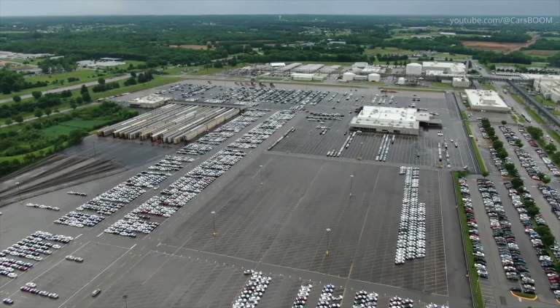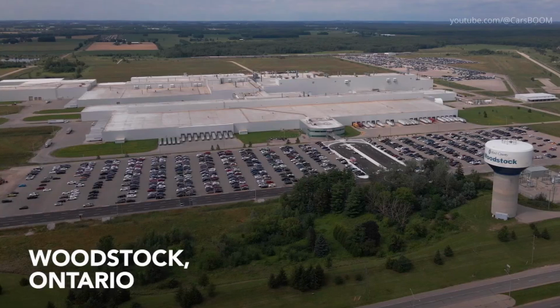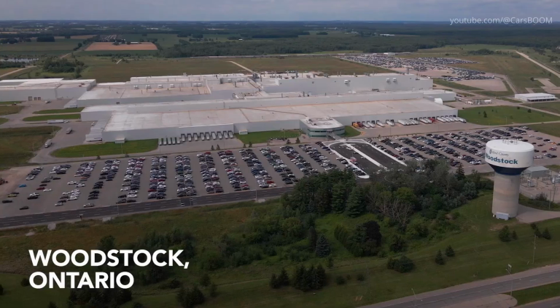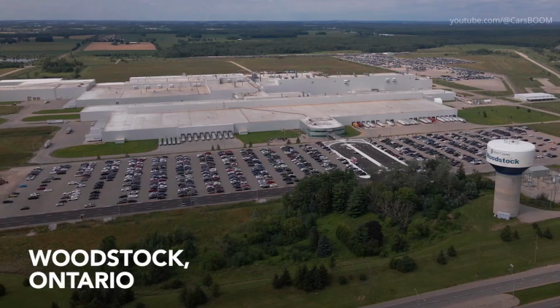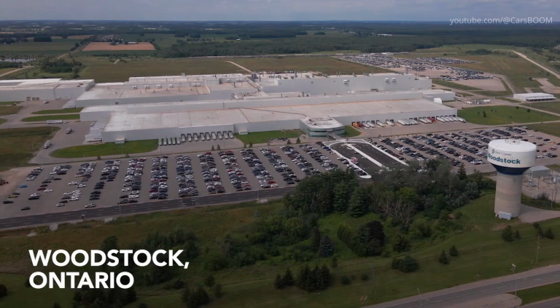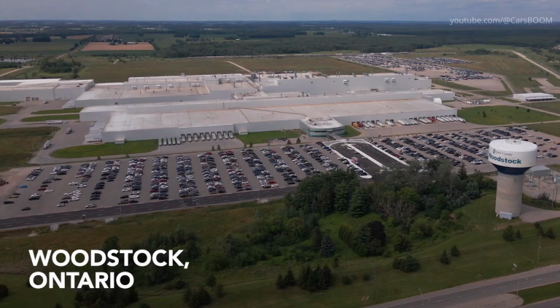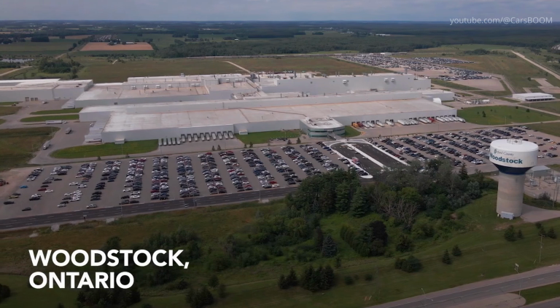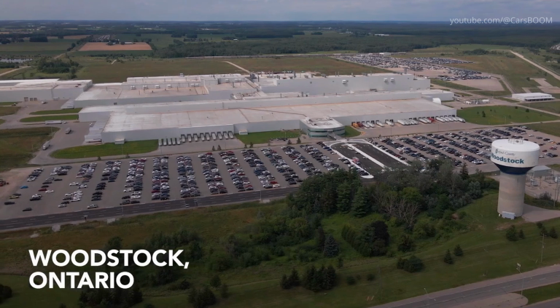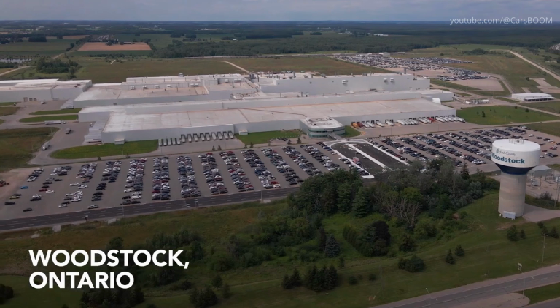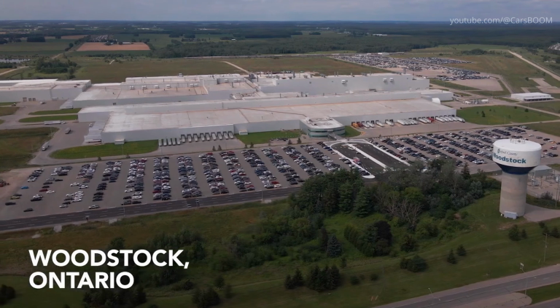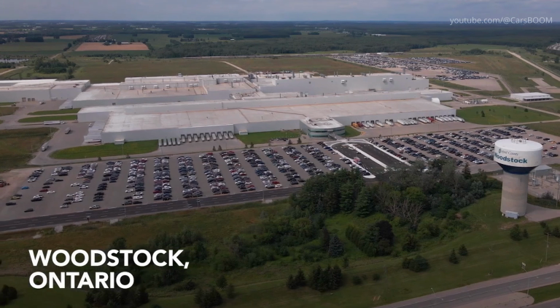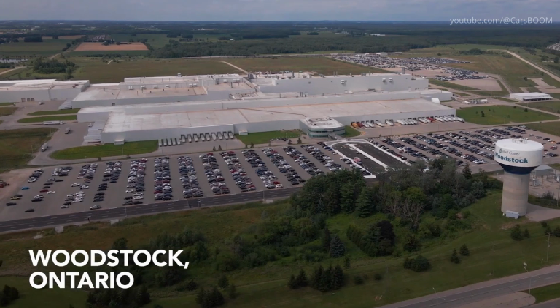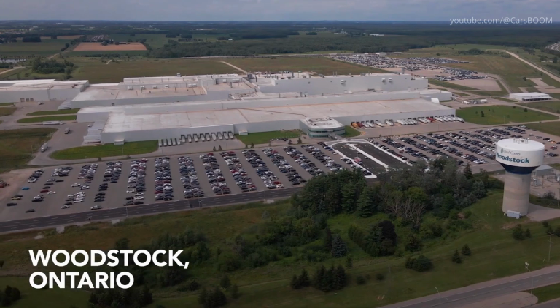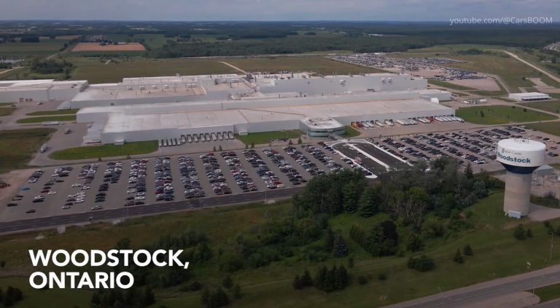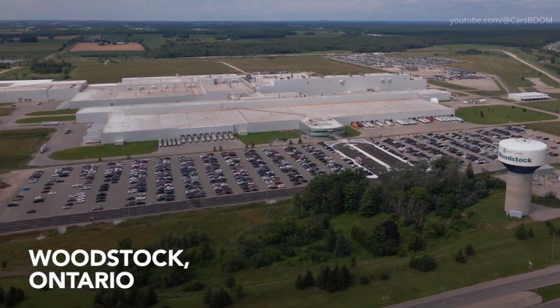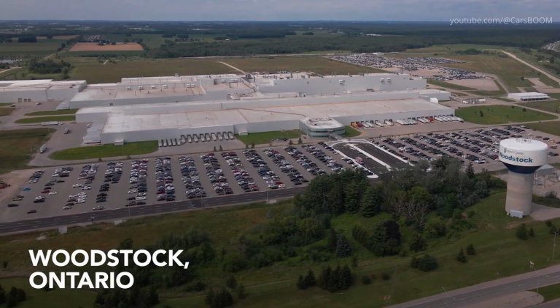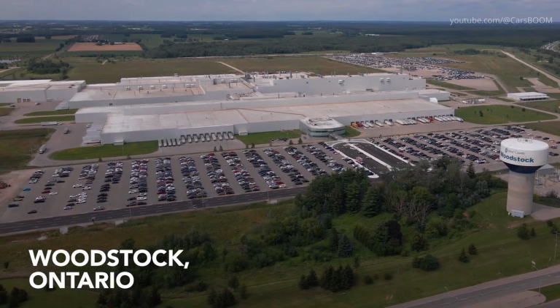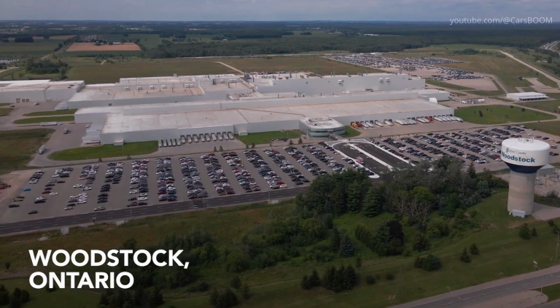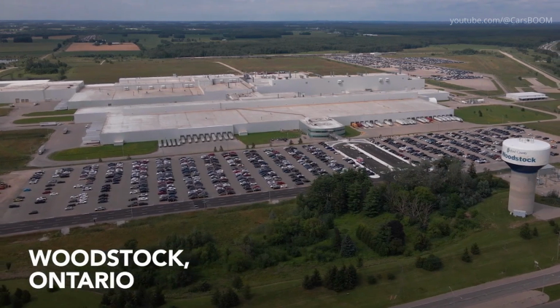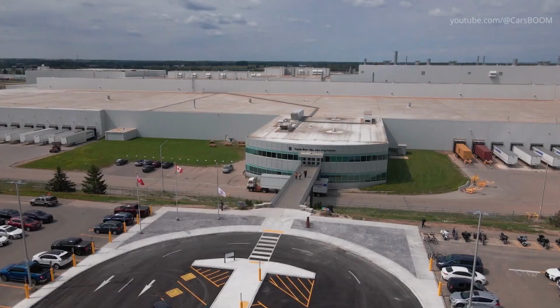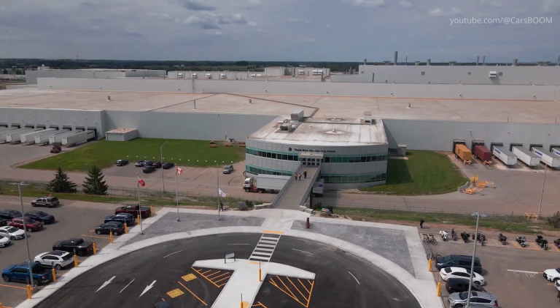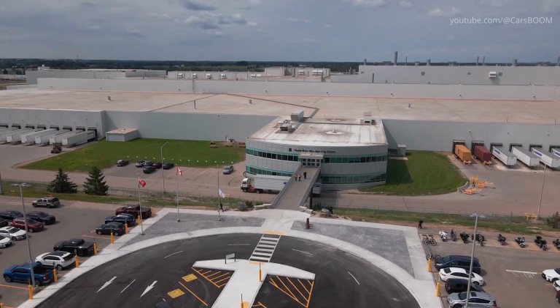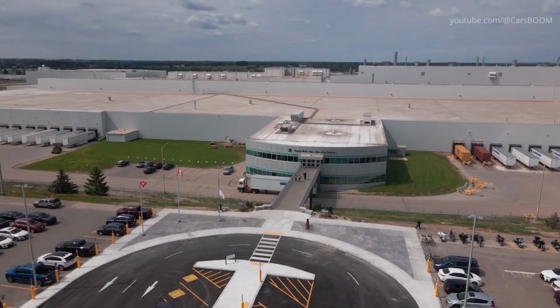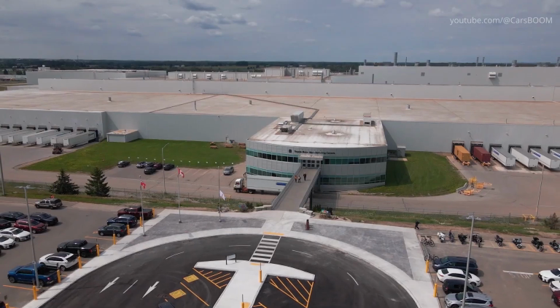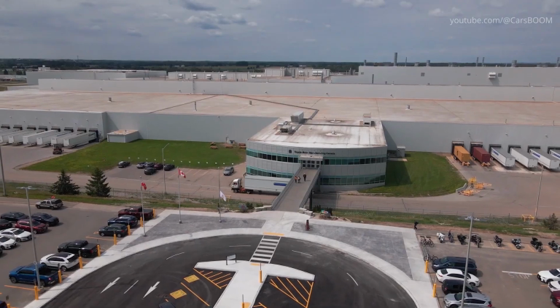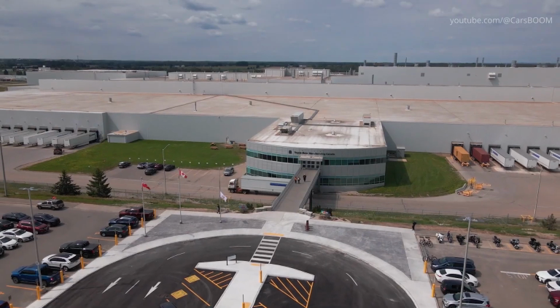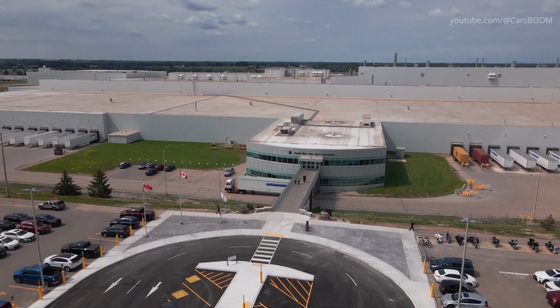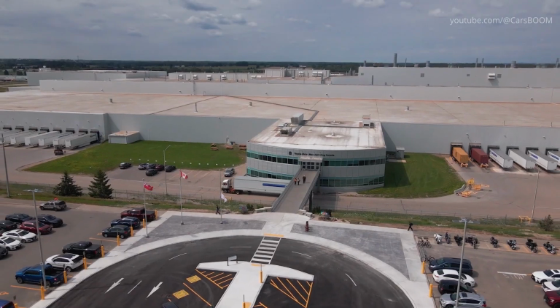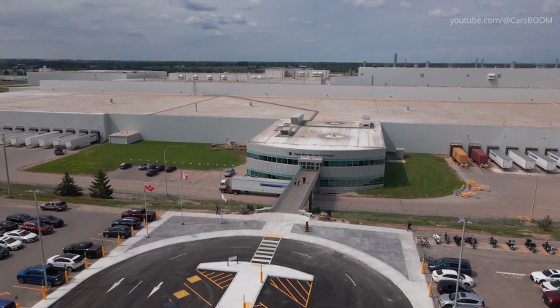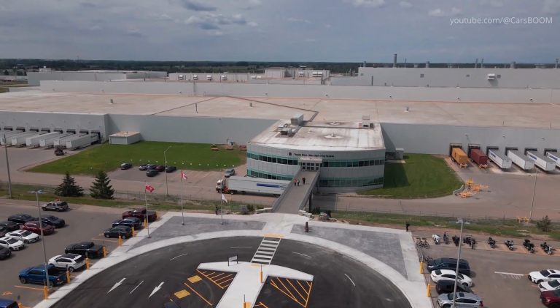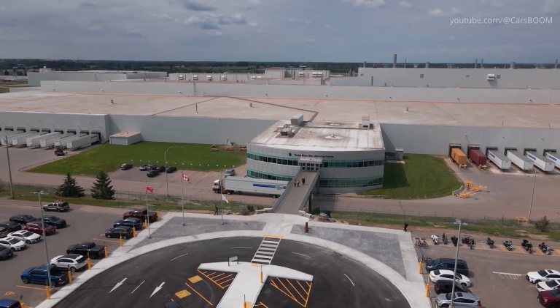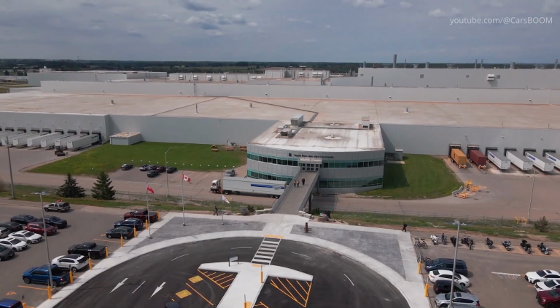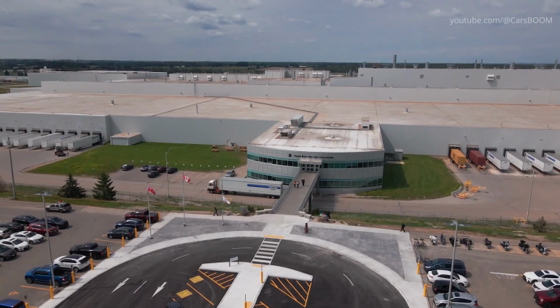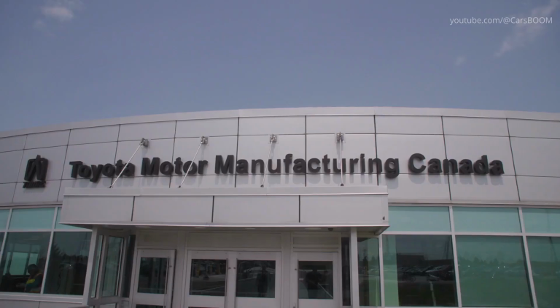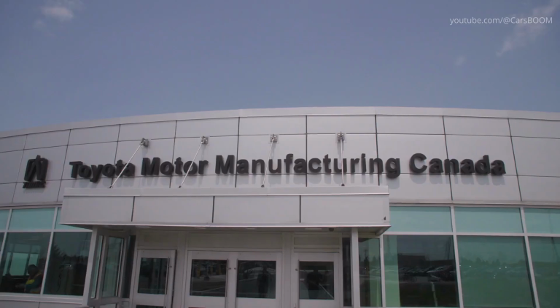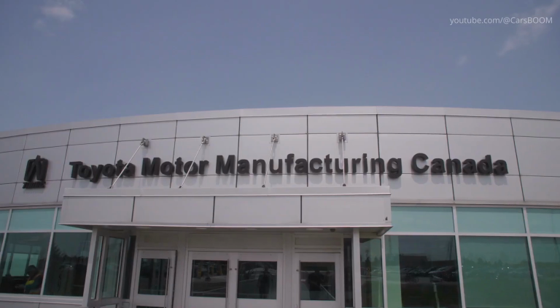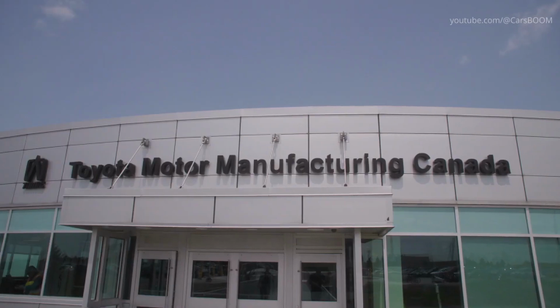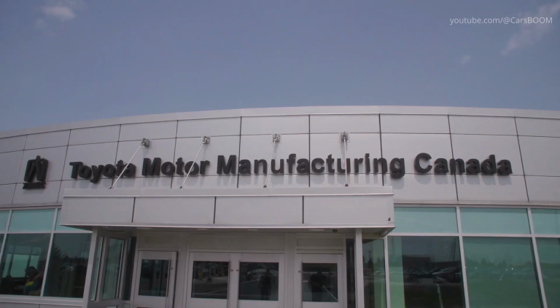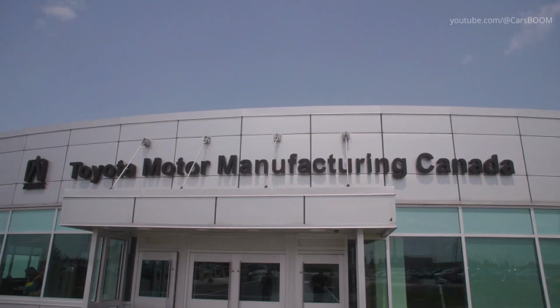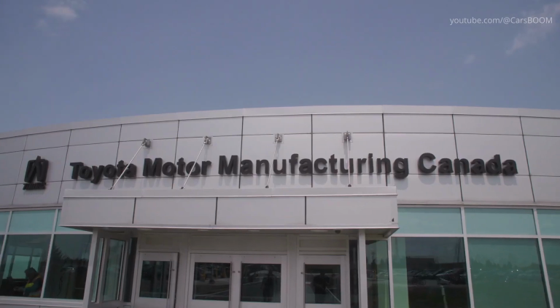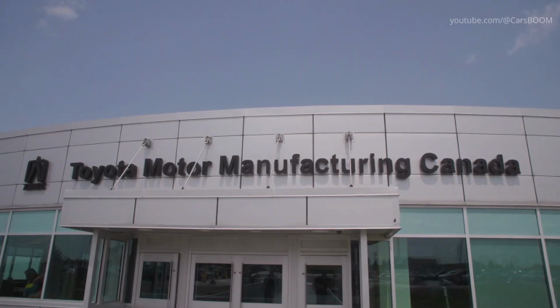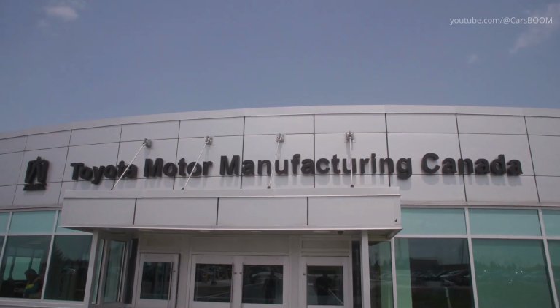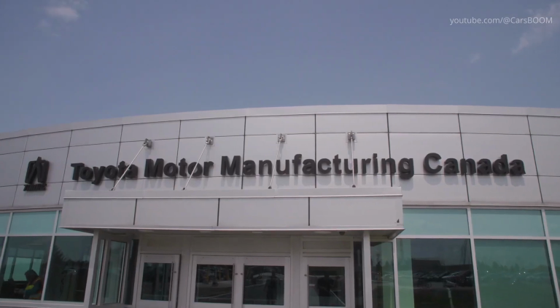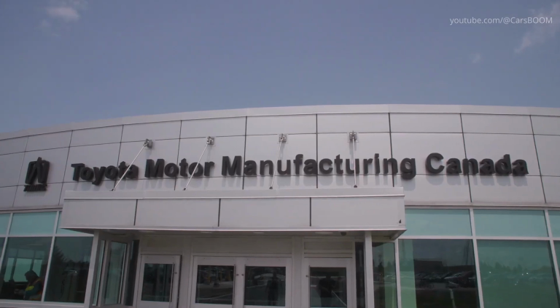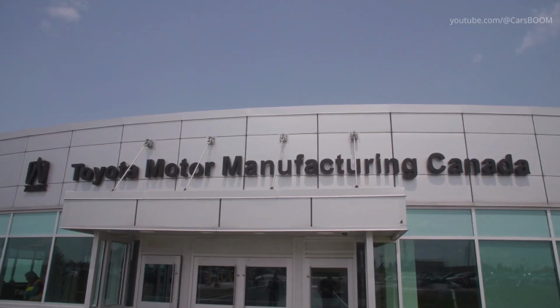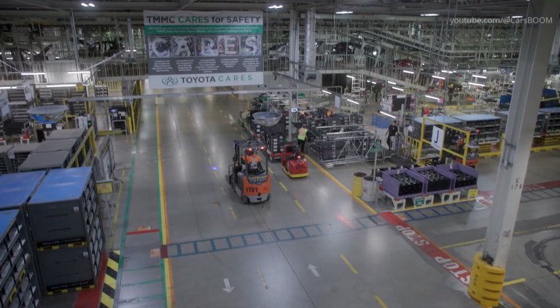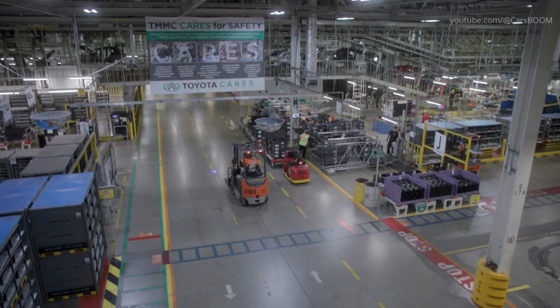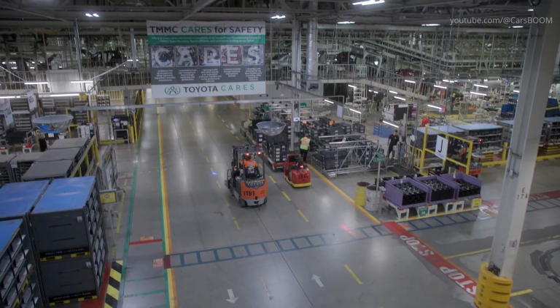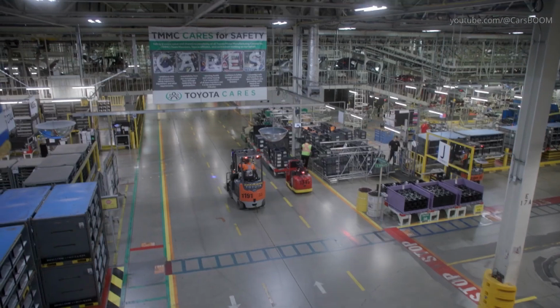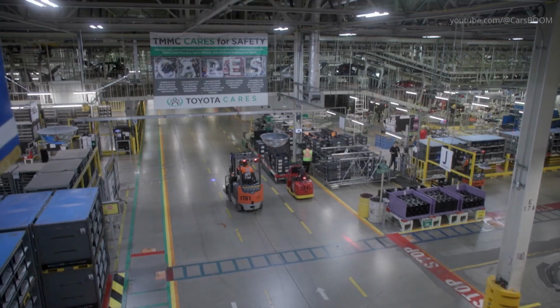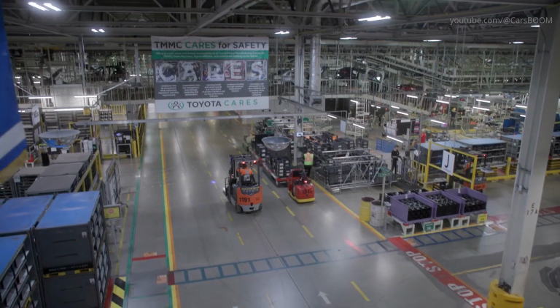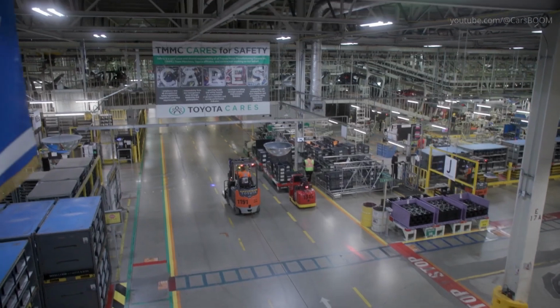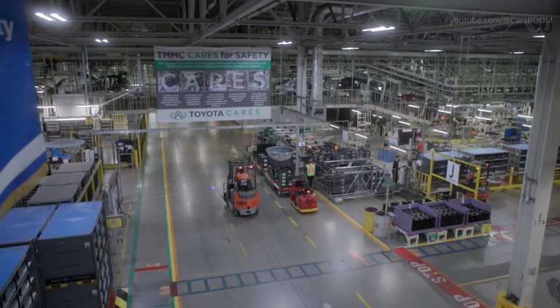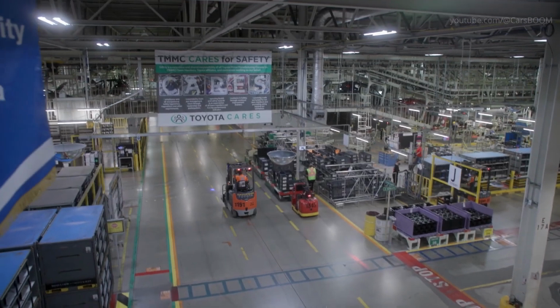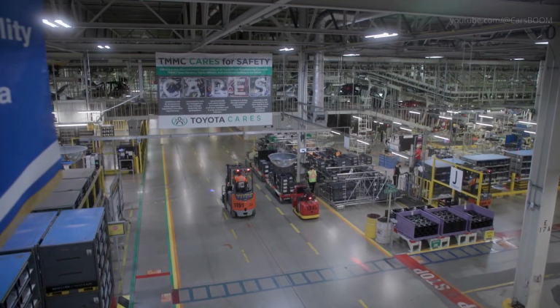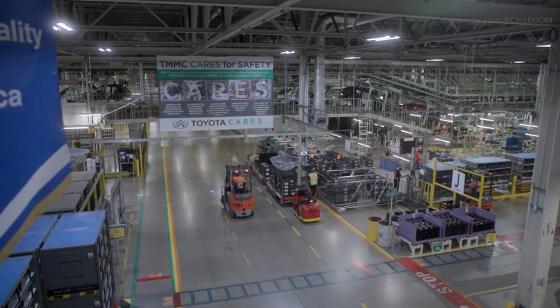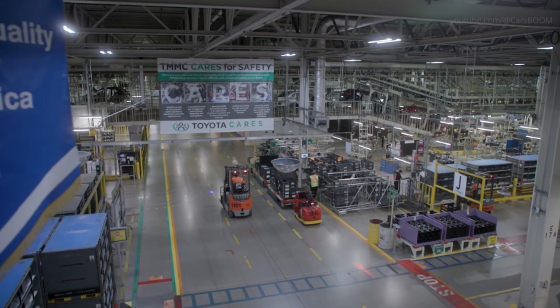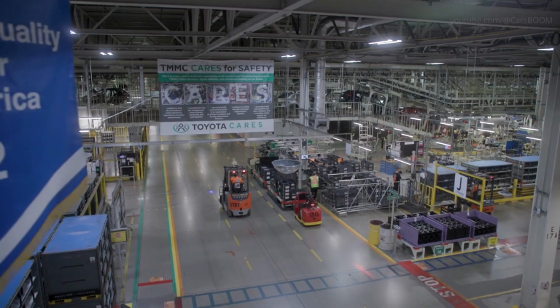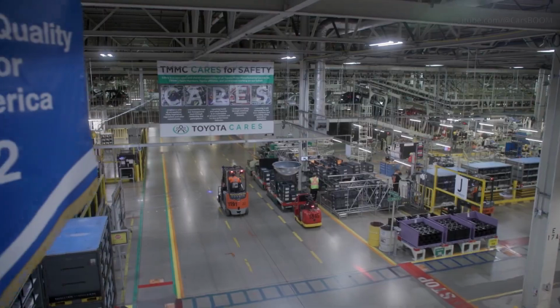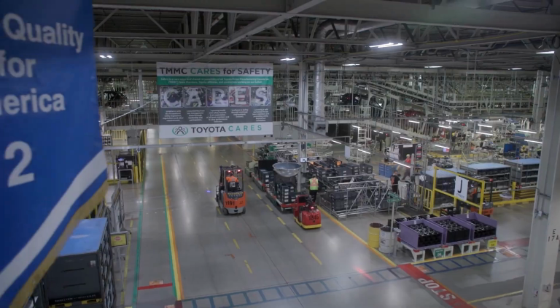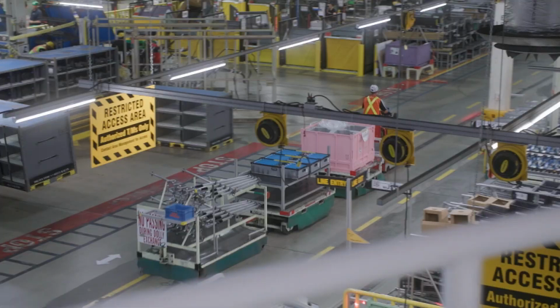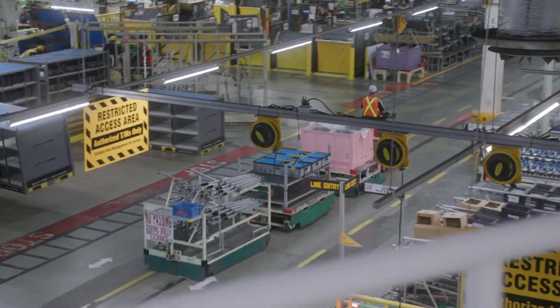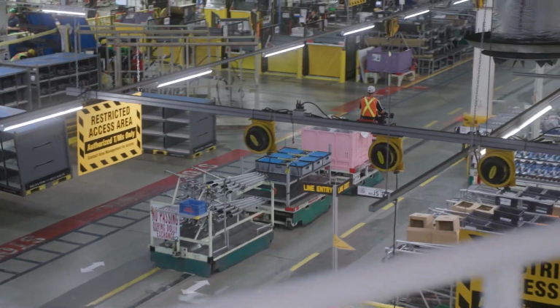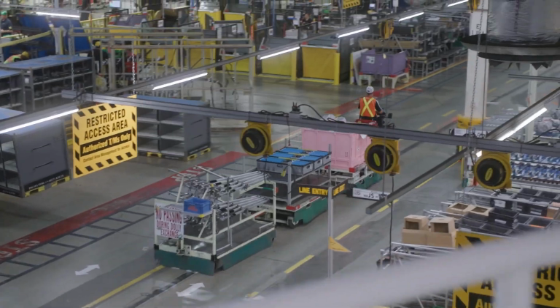The Woodstock plant, along with the Cambridge facility, plays a crucial role in Toyota's operations in North America.